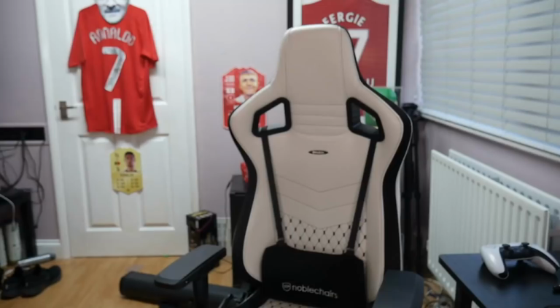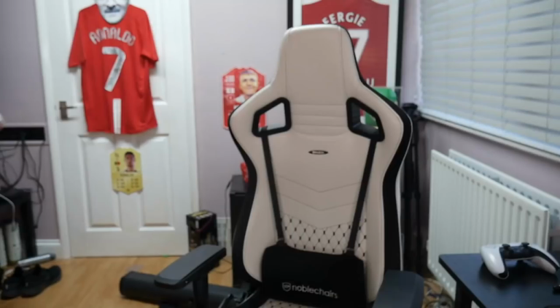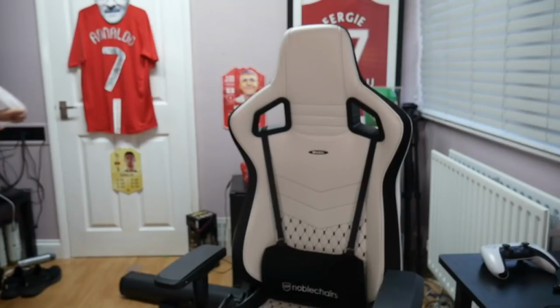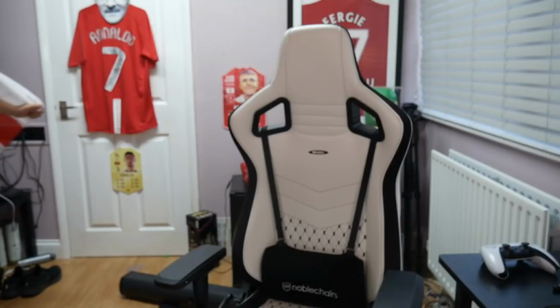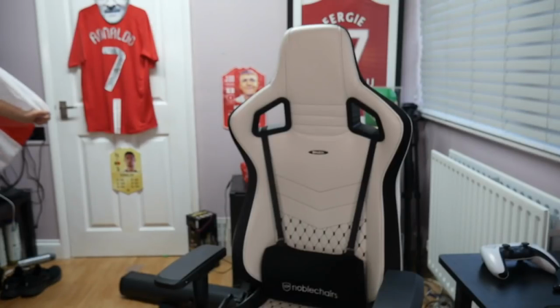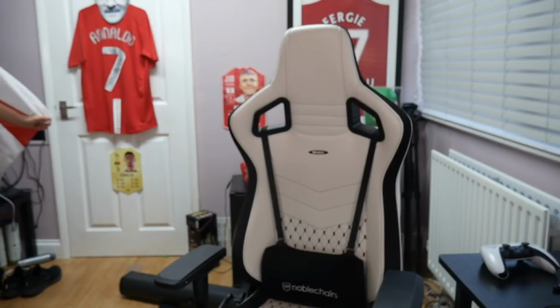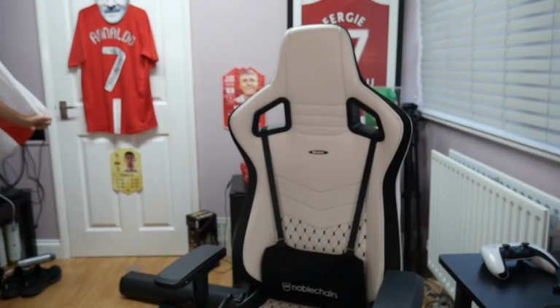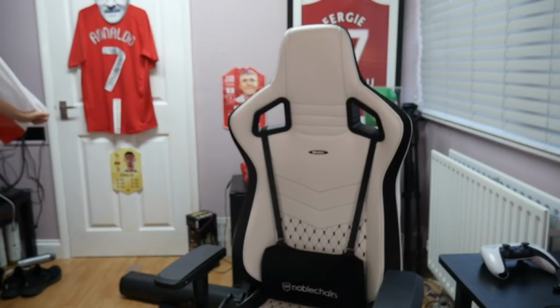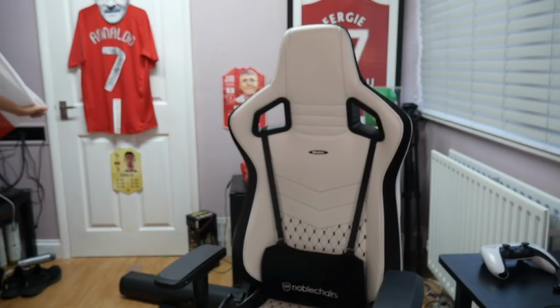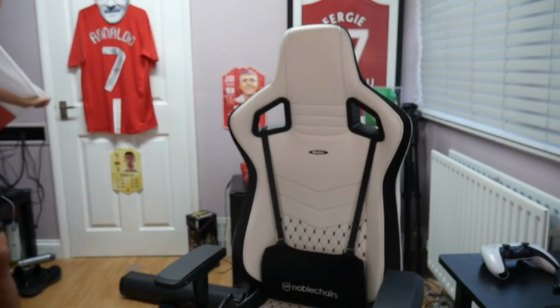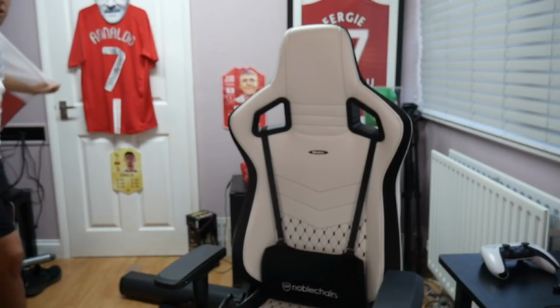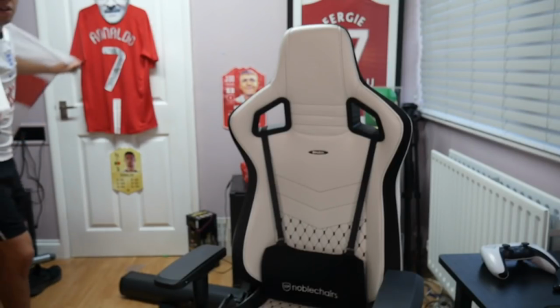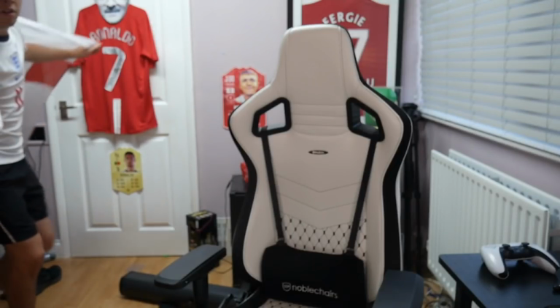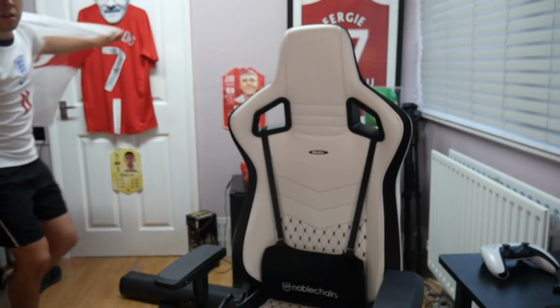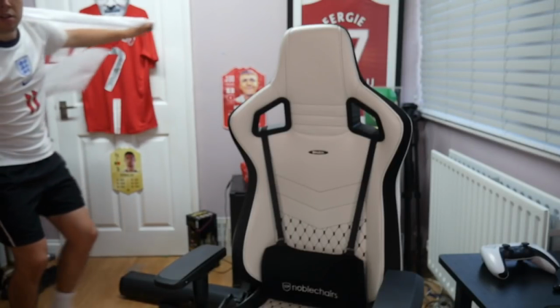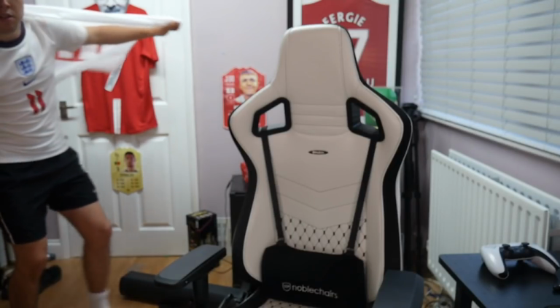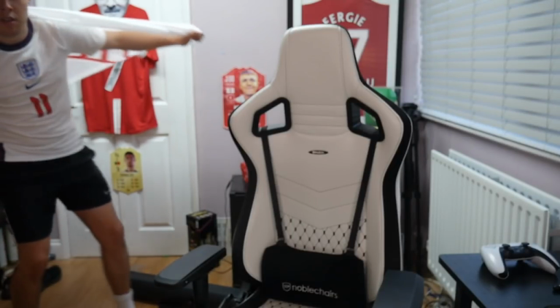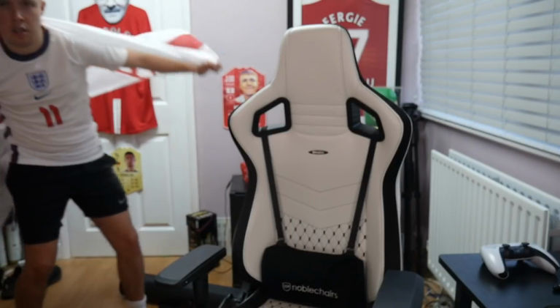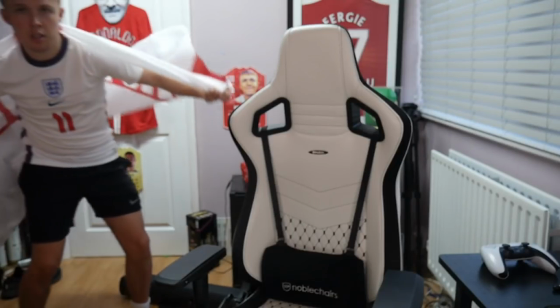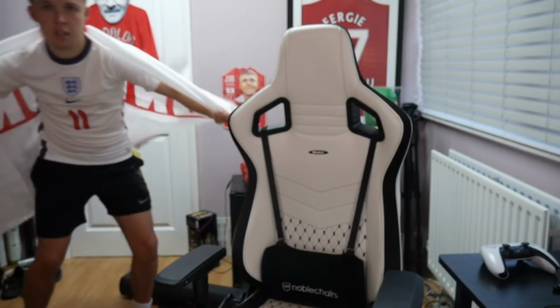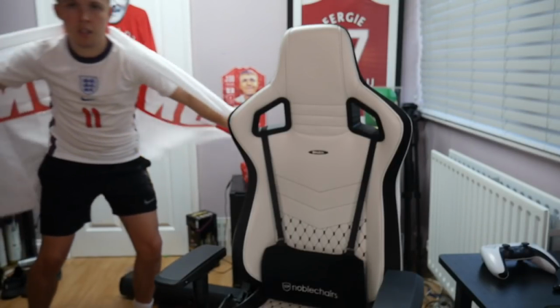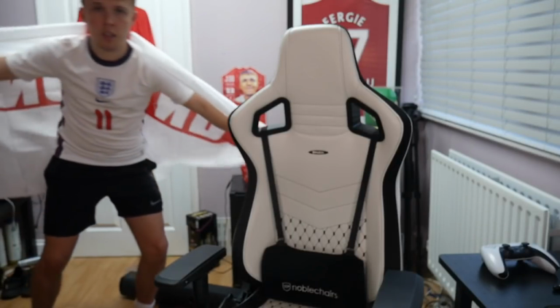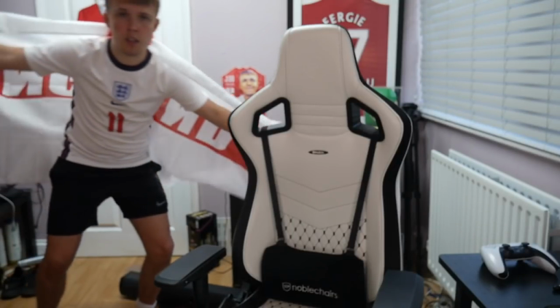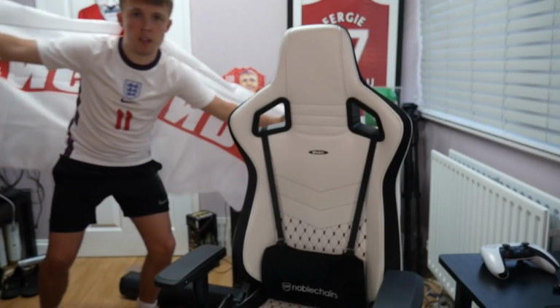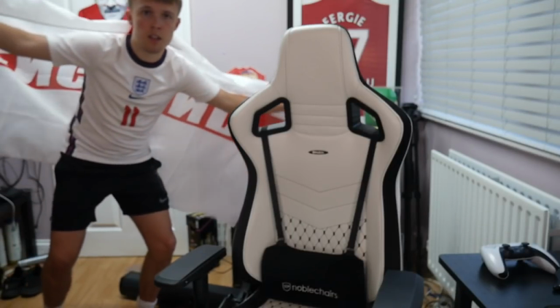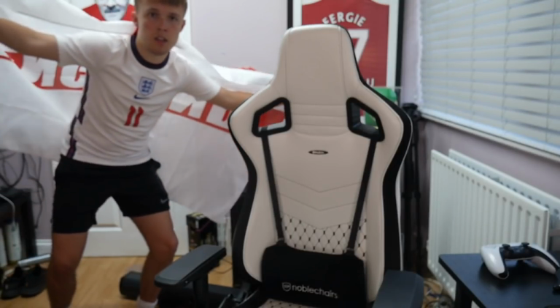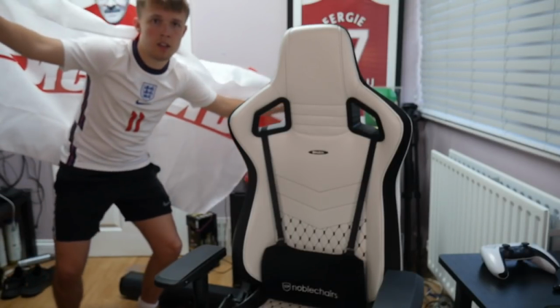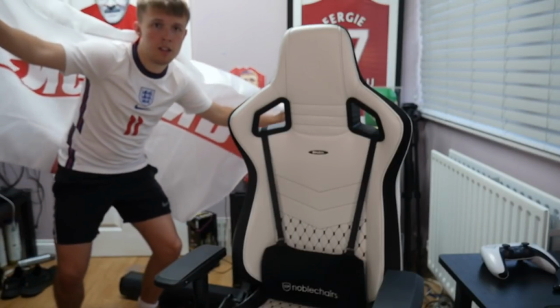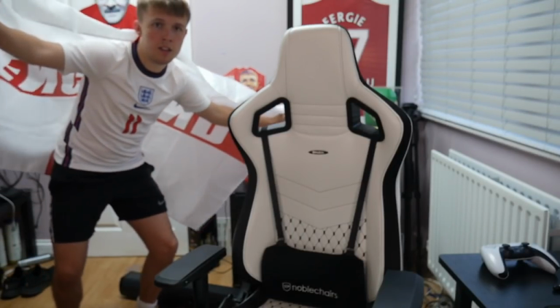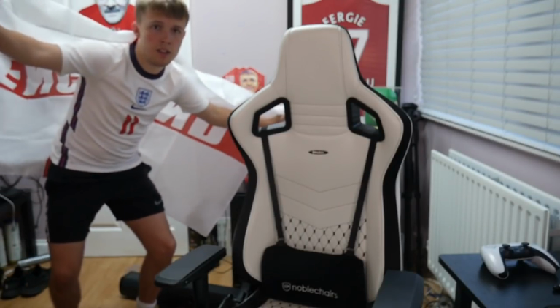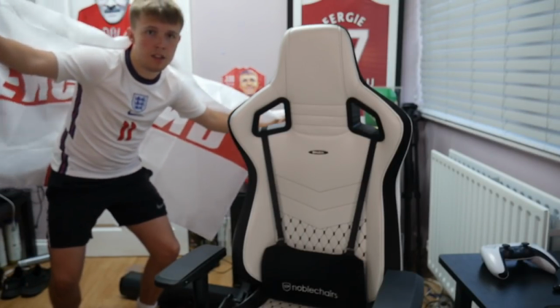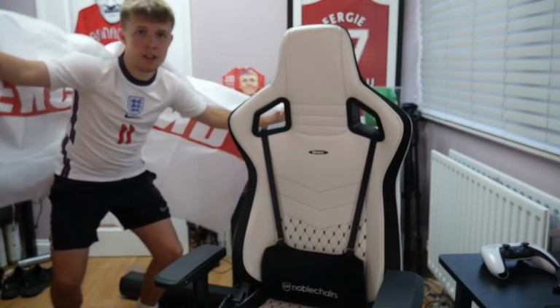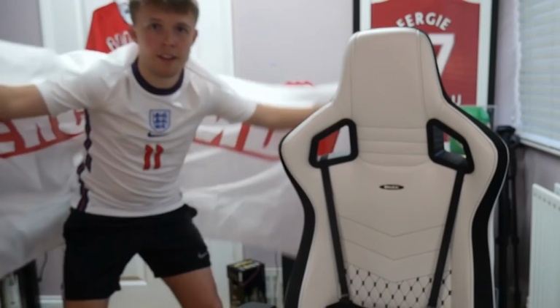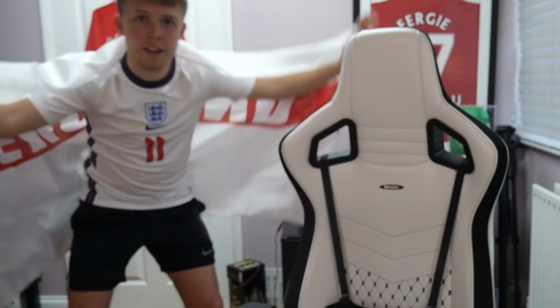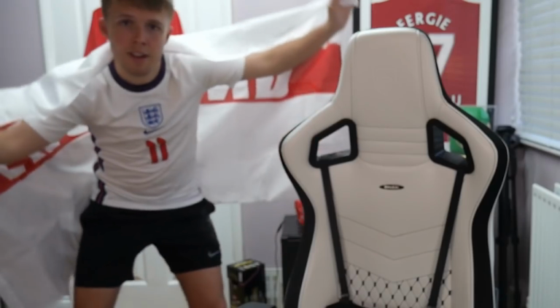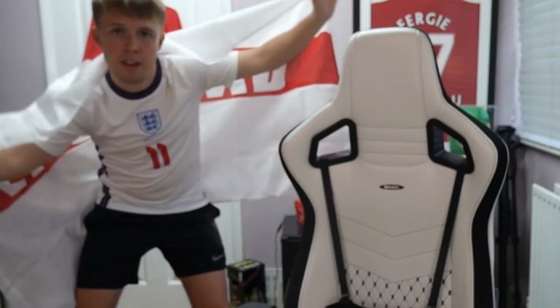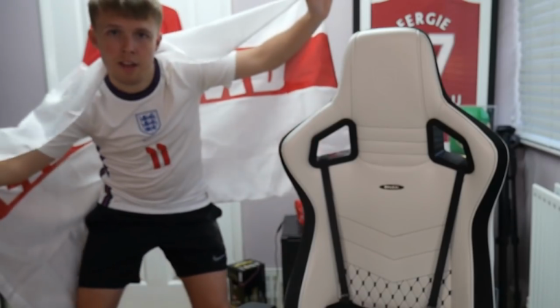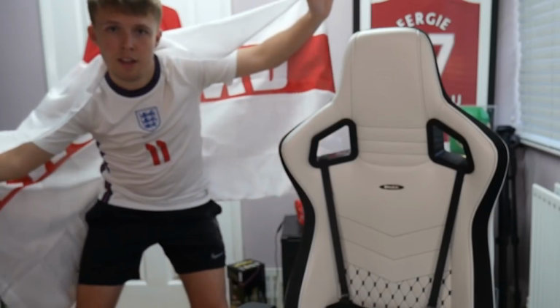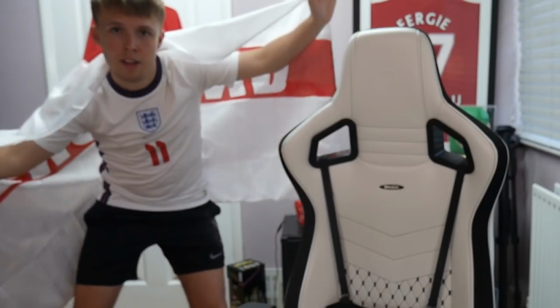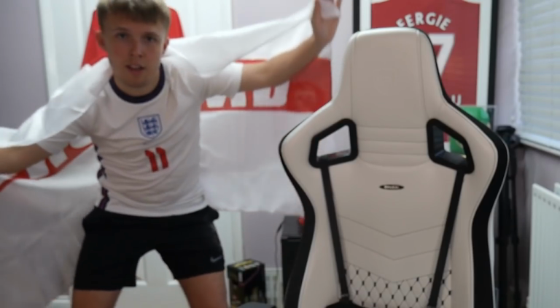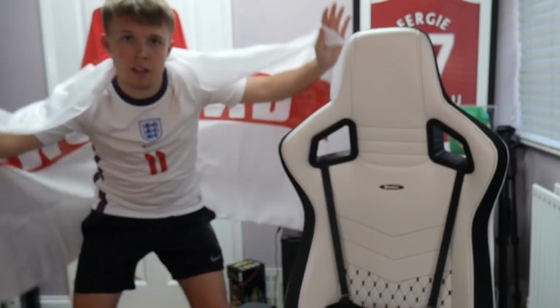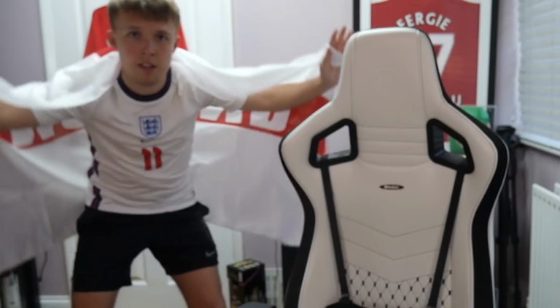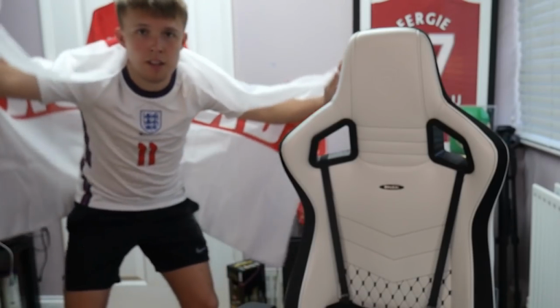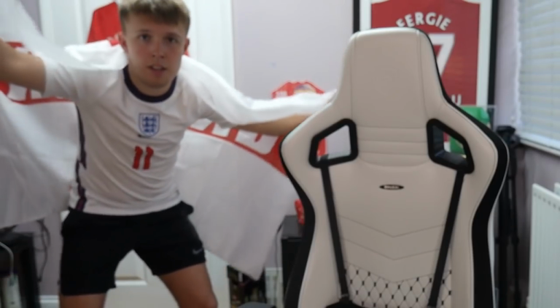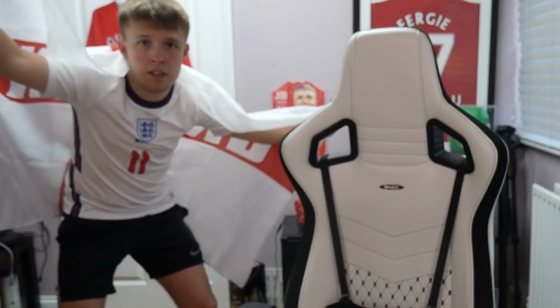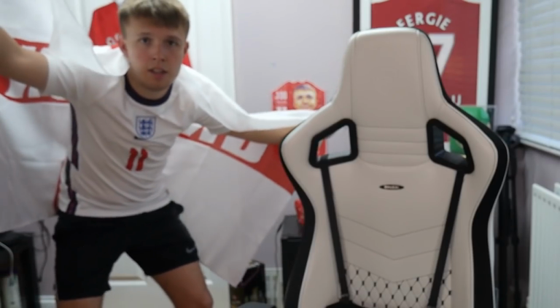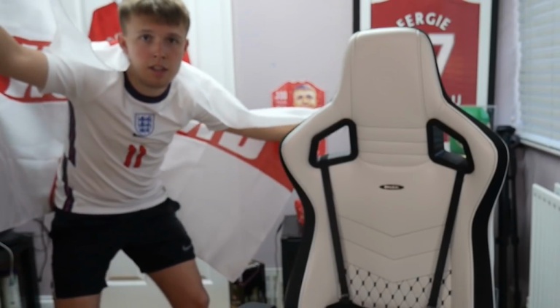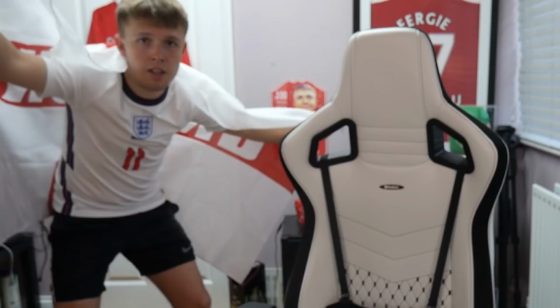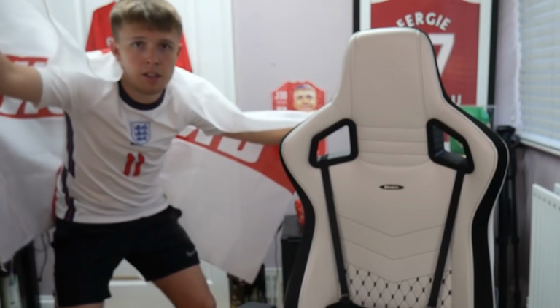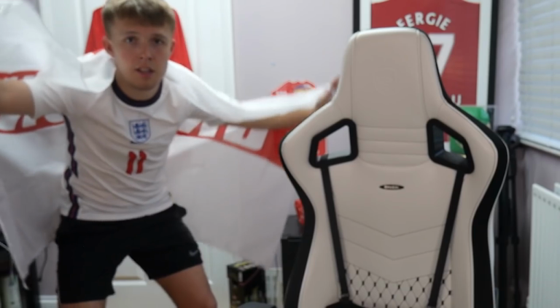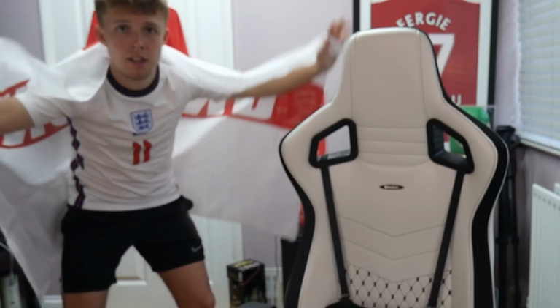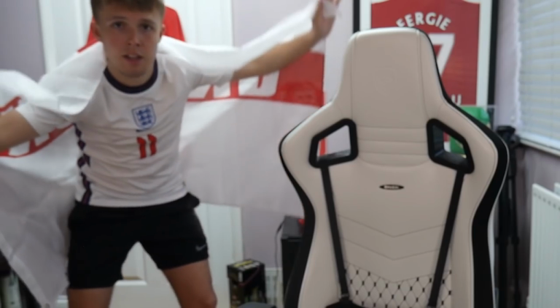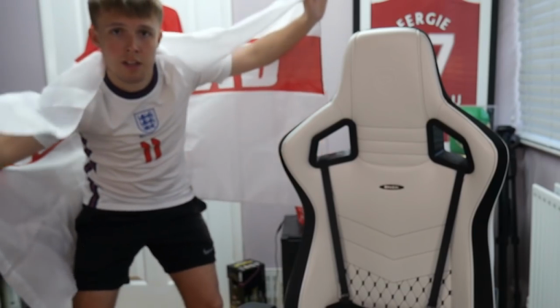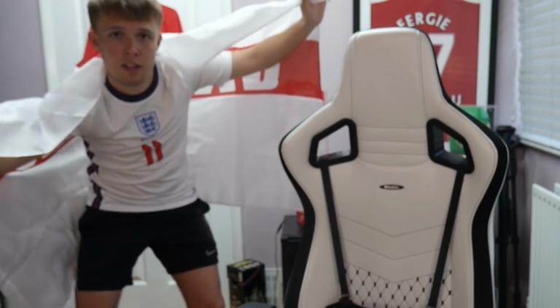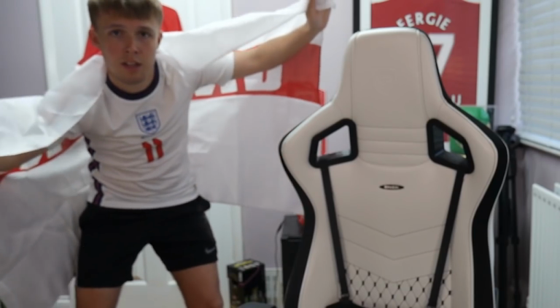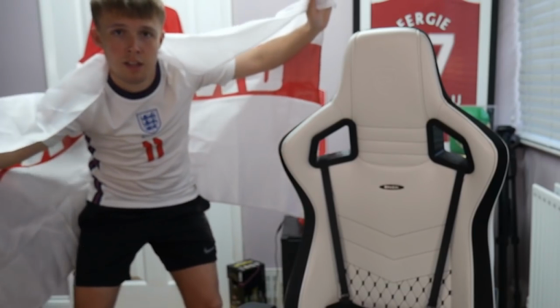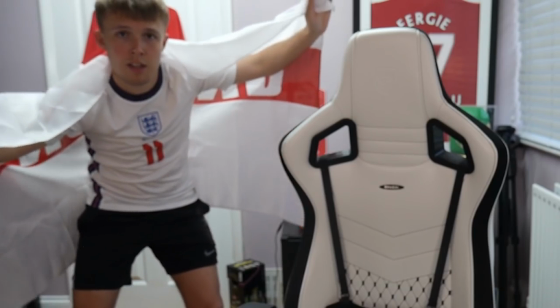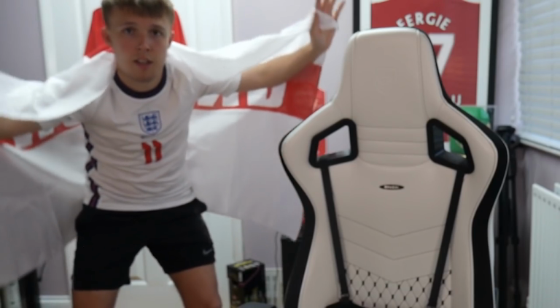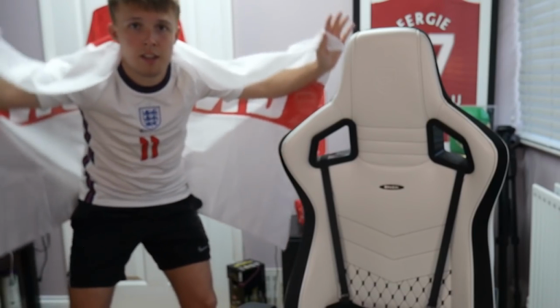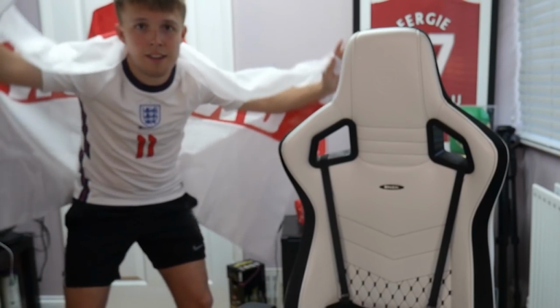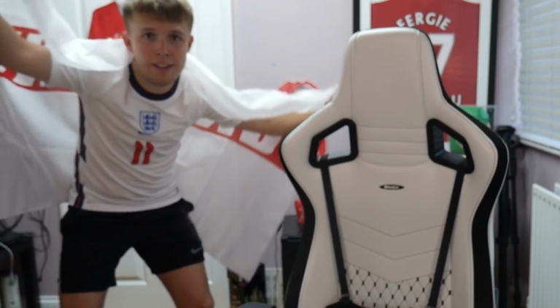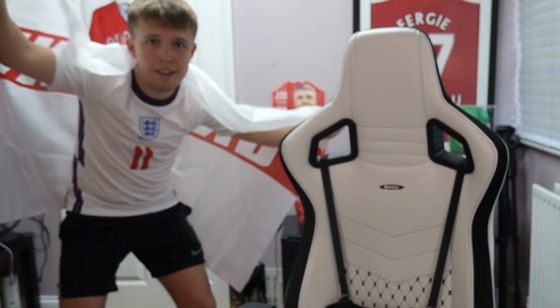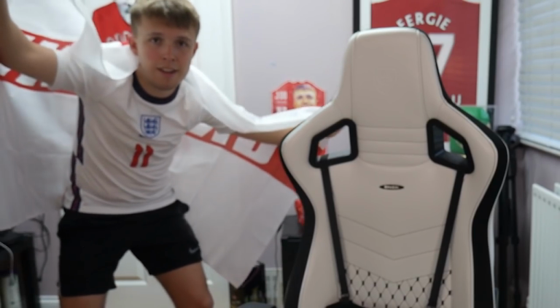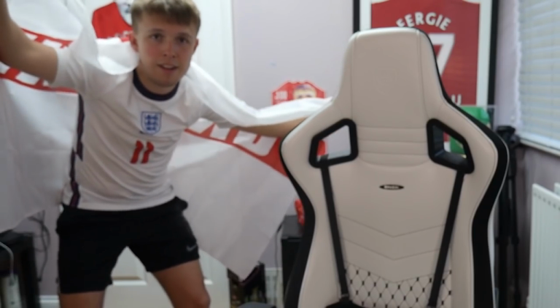We're not creative enough. We're not positive enough. It's coming home. It's coming home. It's coming.